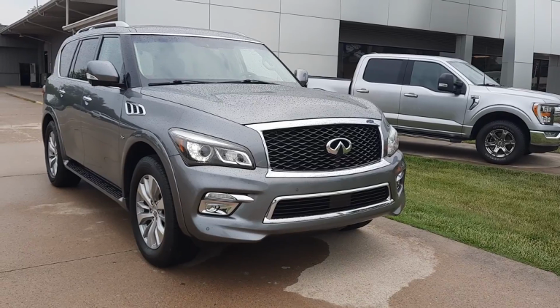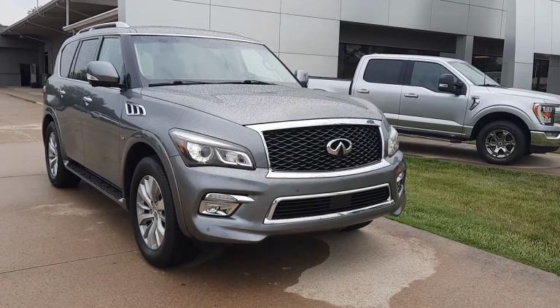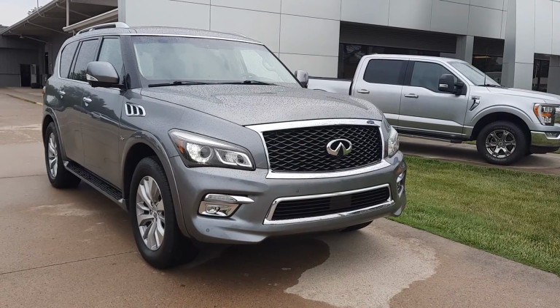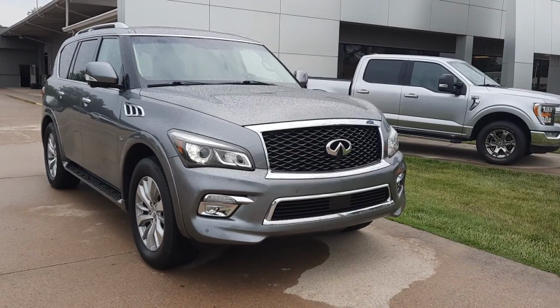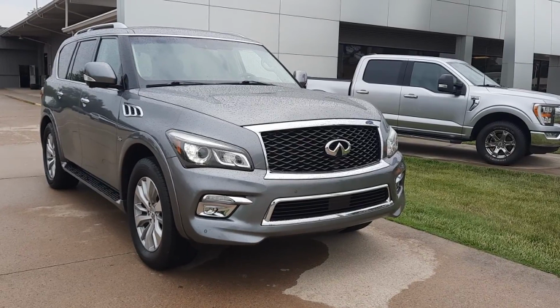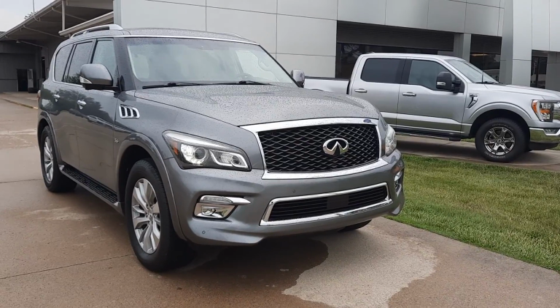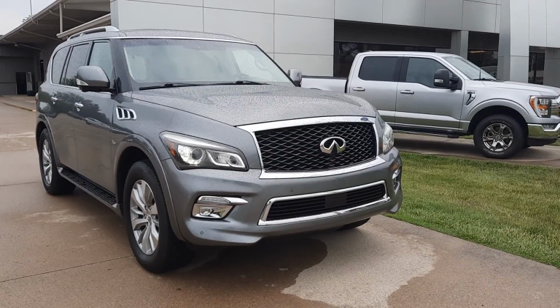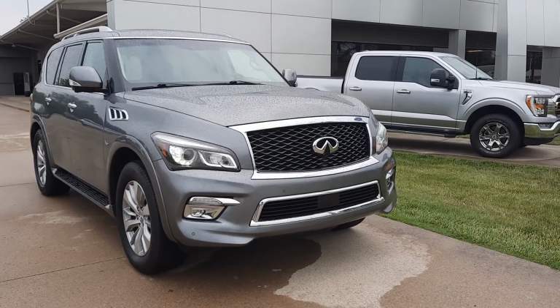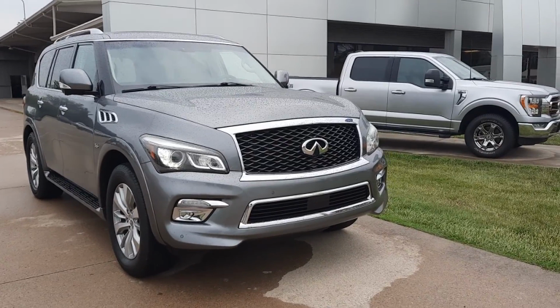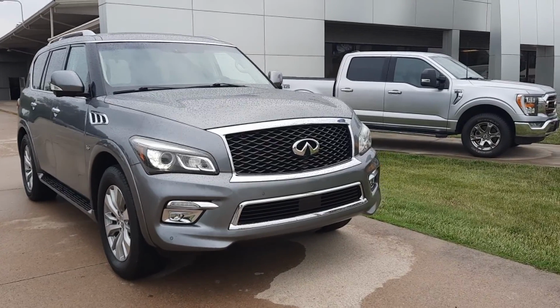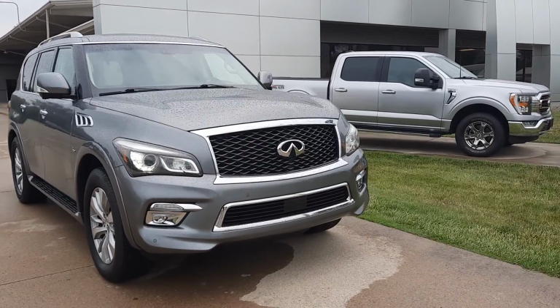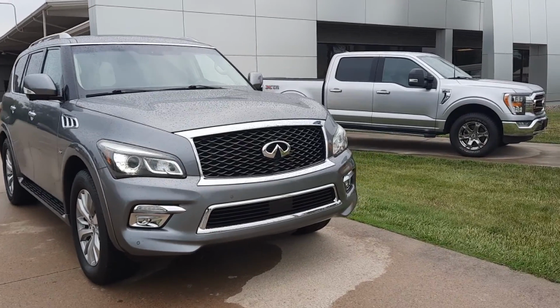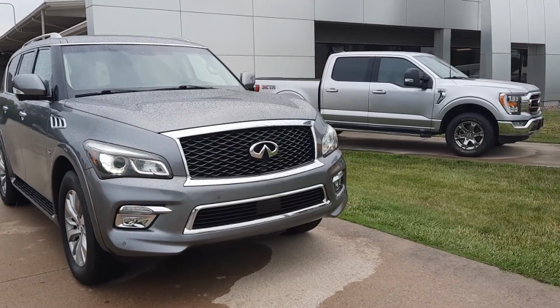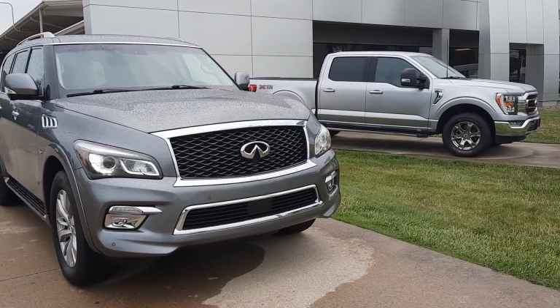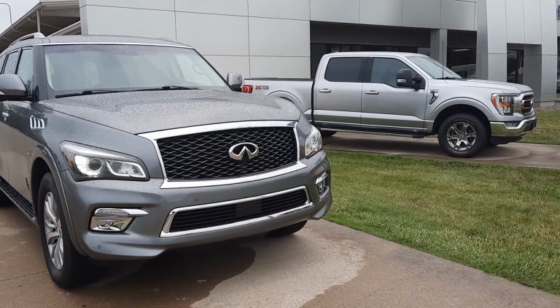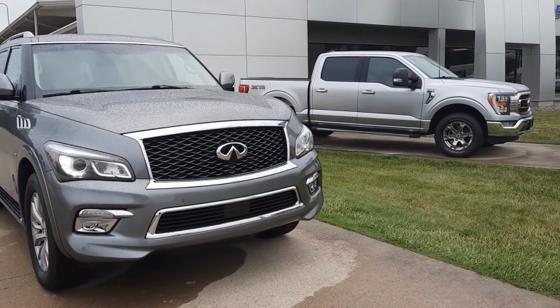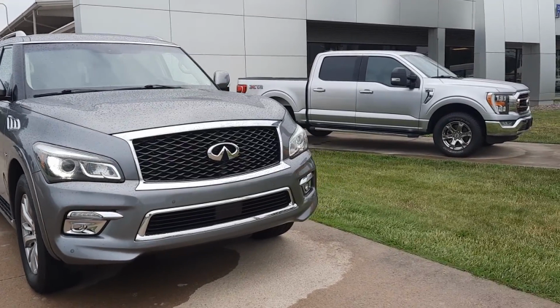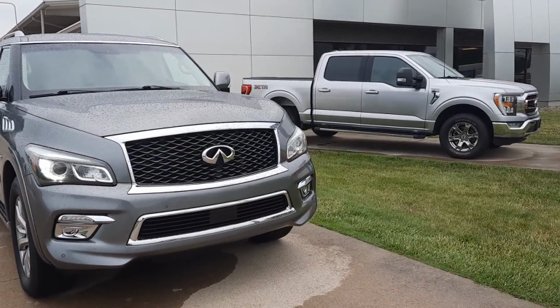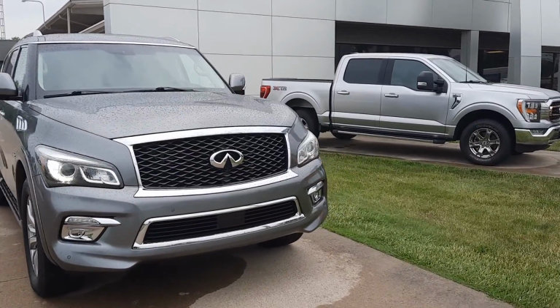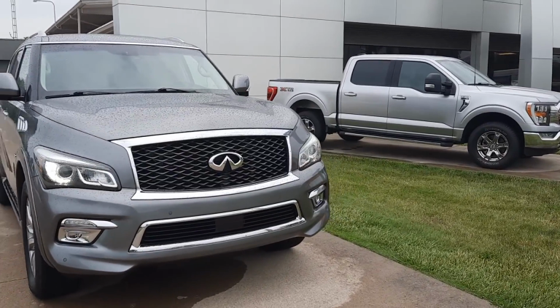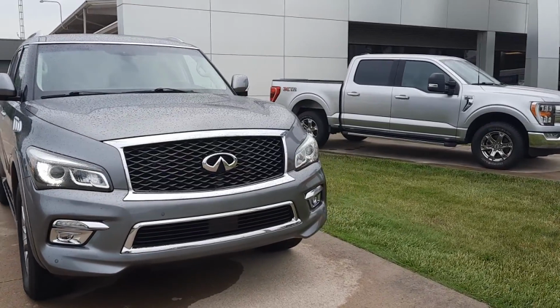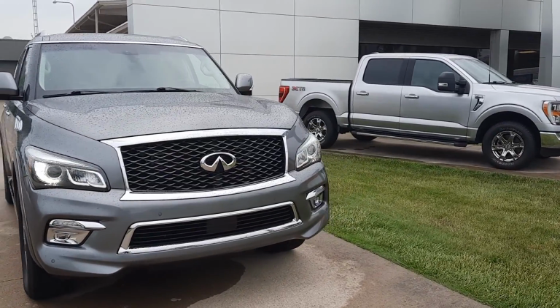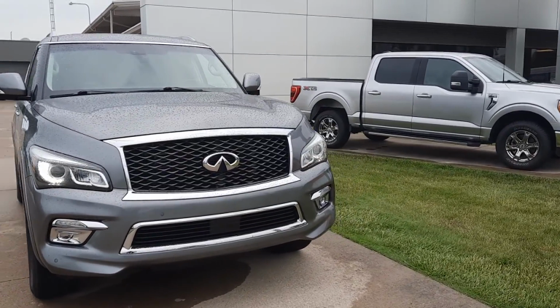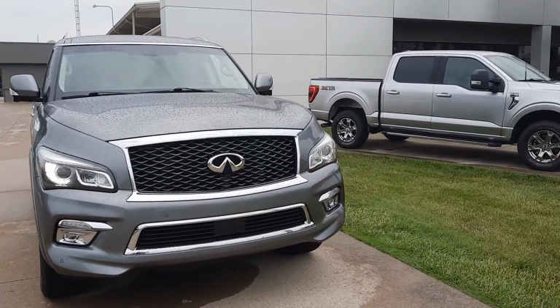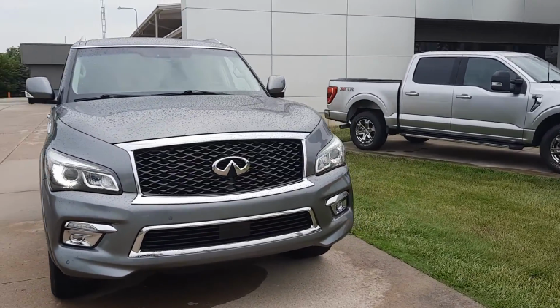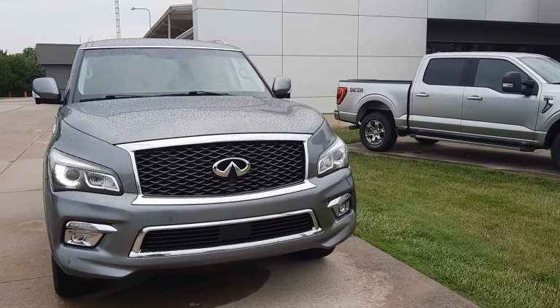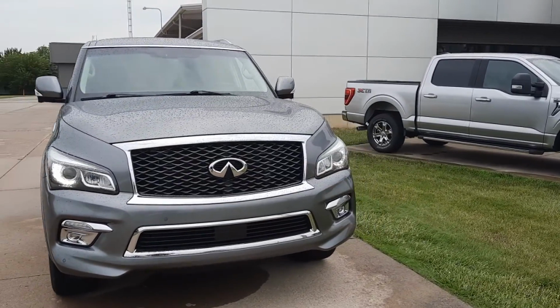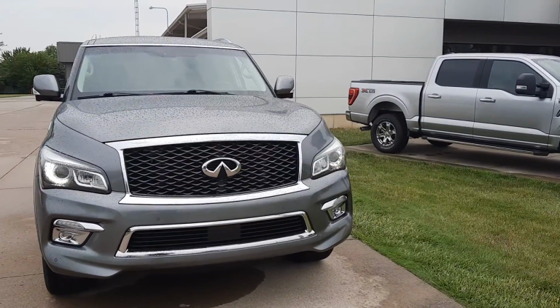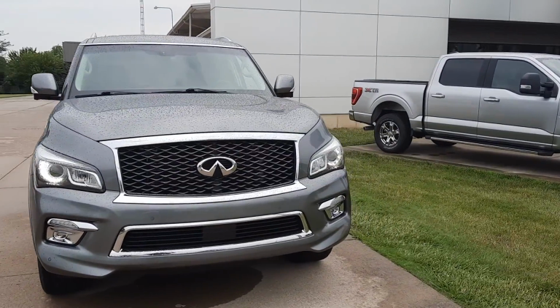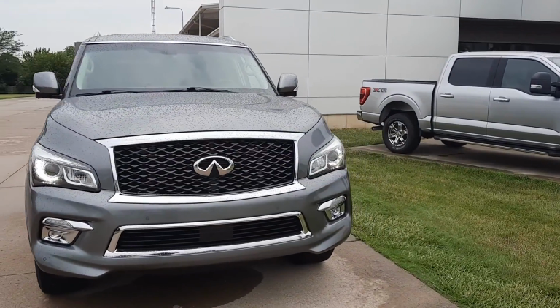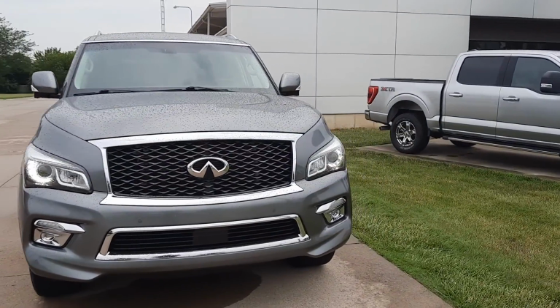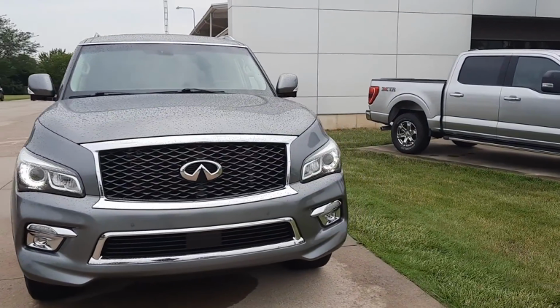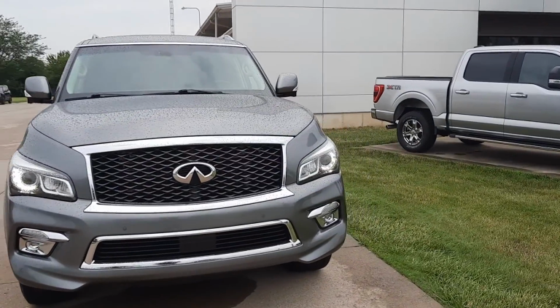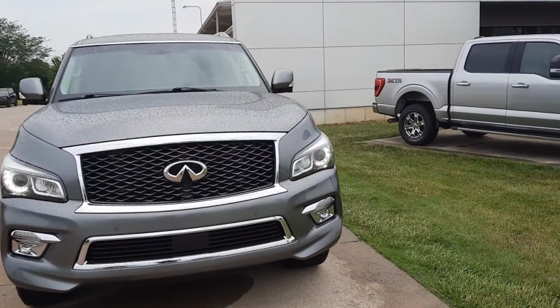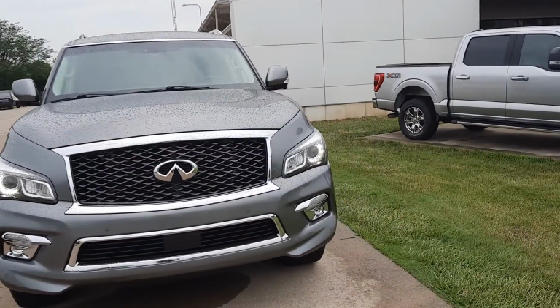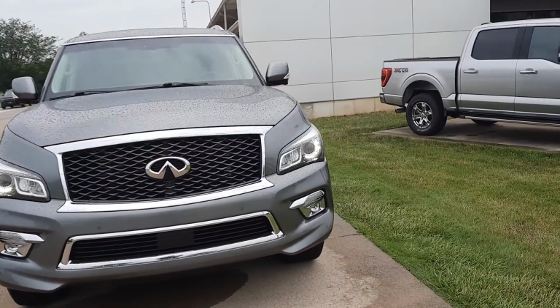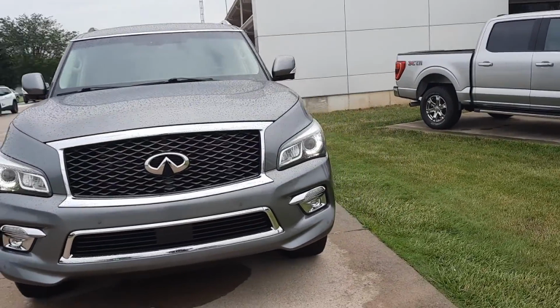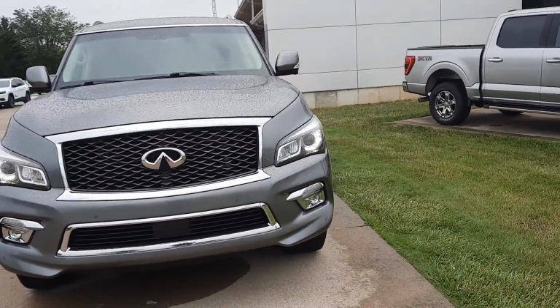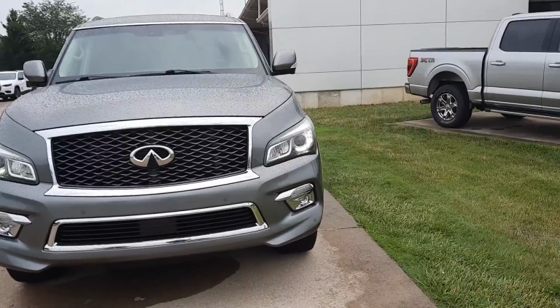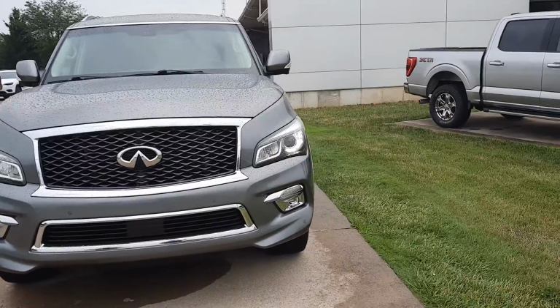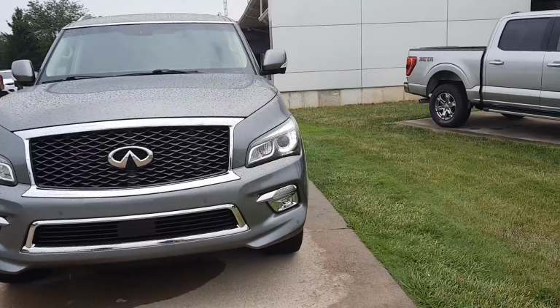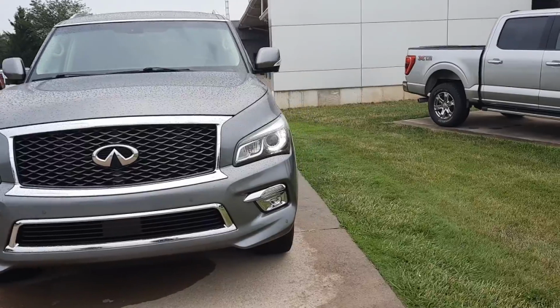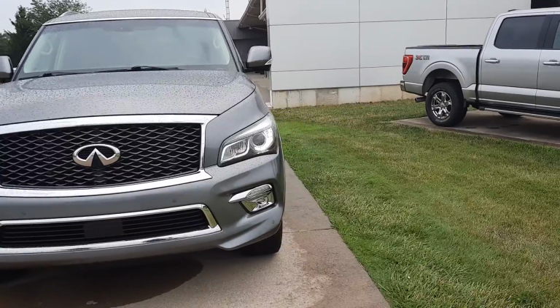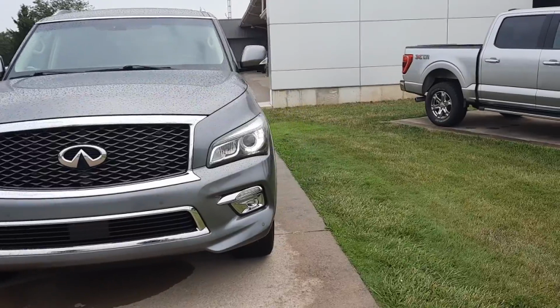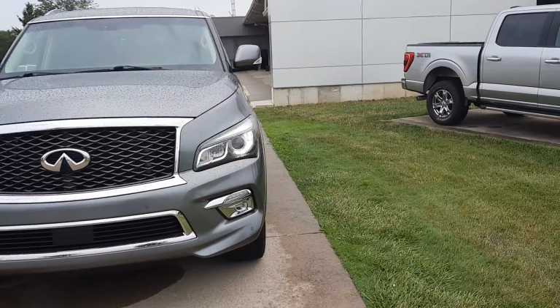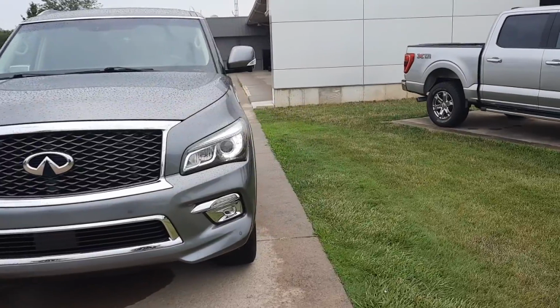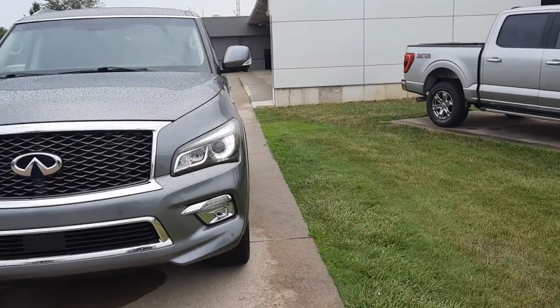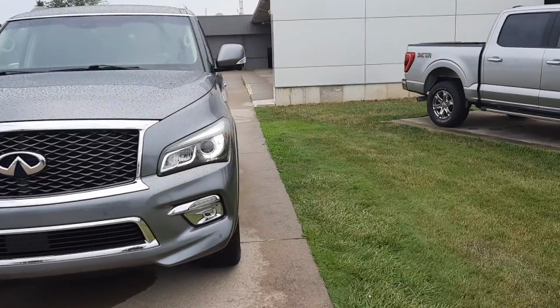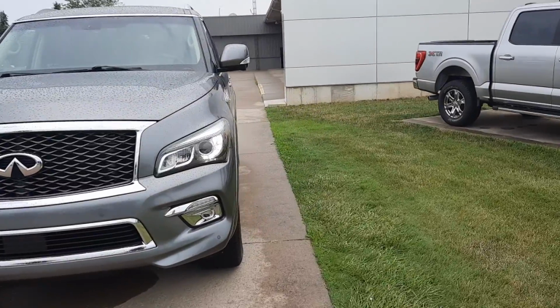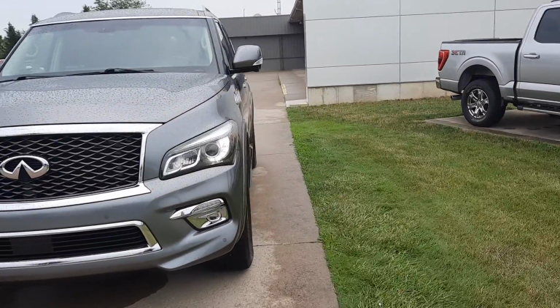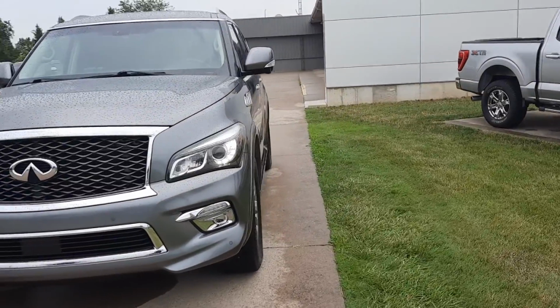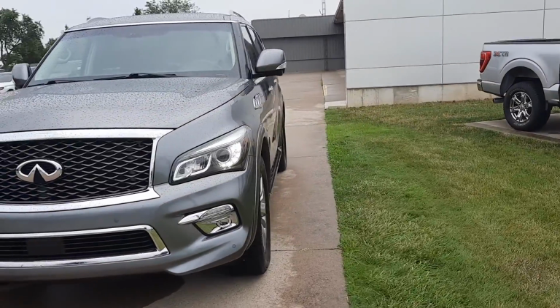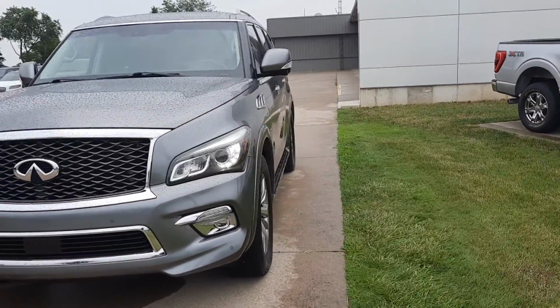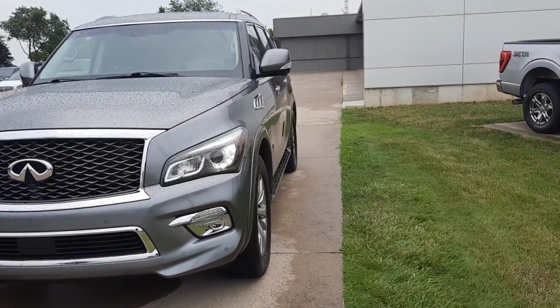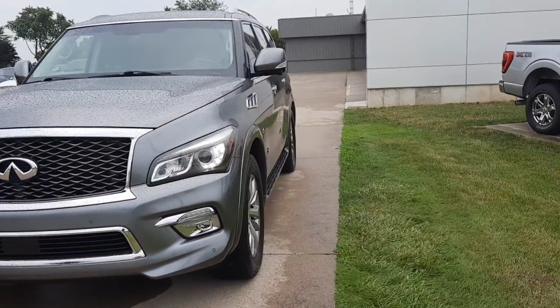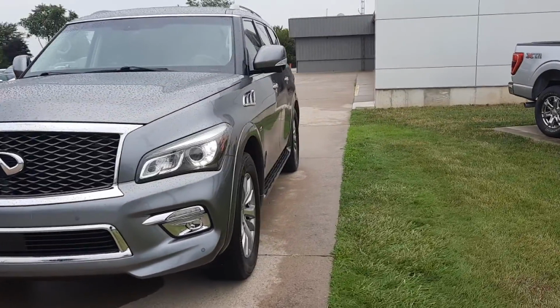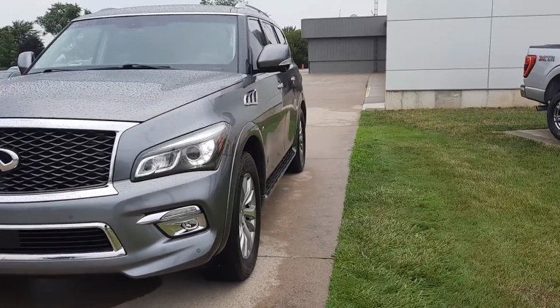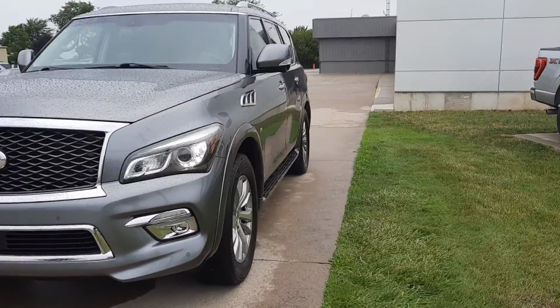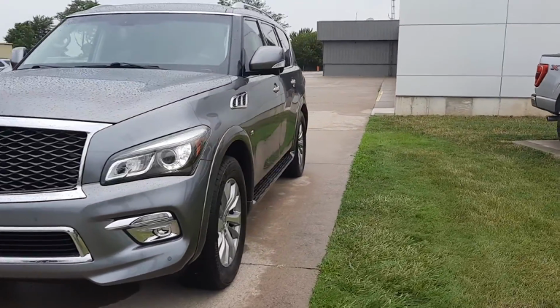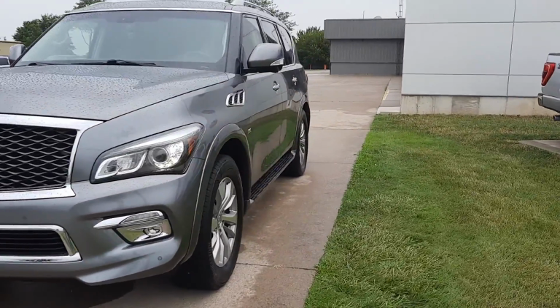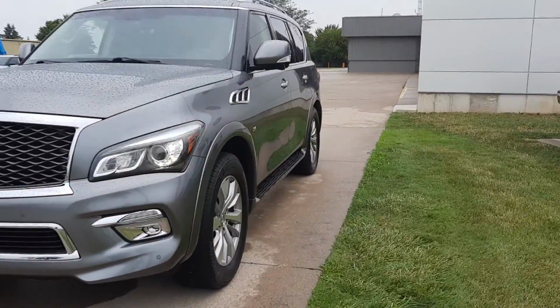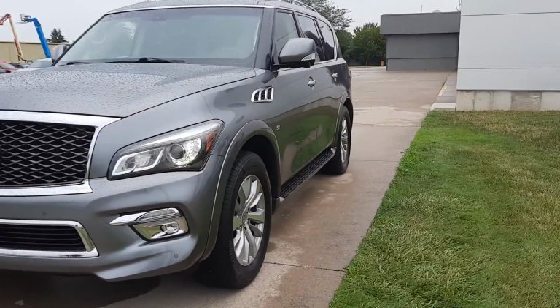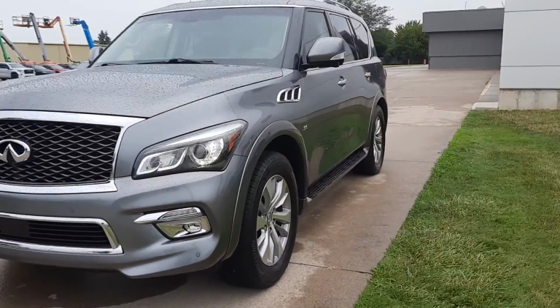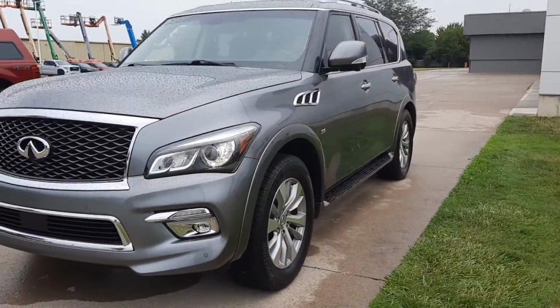Angel here at Terry Henricks Ford, going to take you on a quick walk around of this 2017 Infiniti QX80.